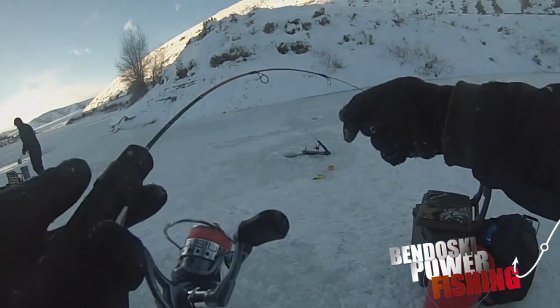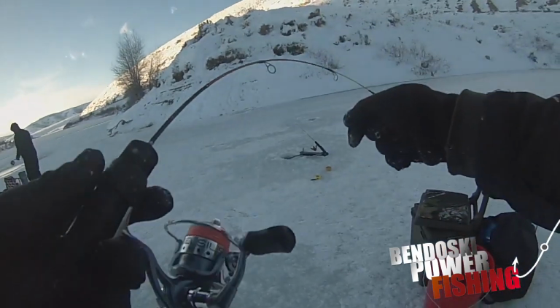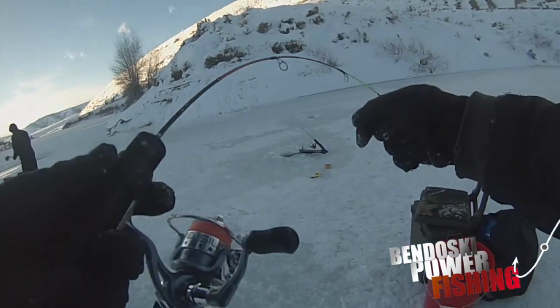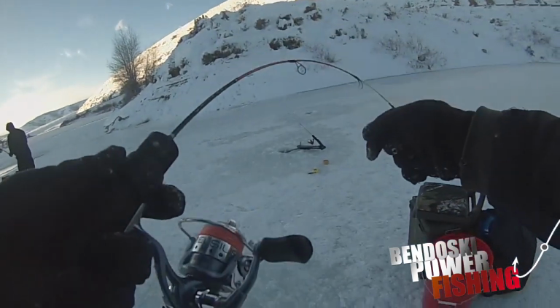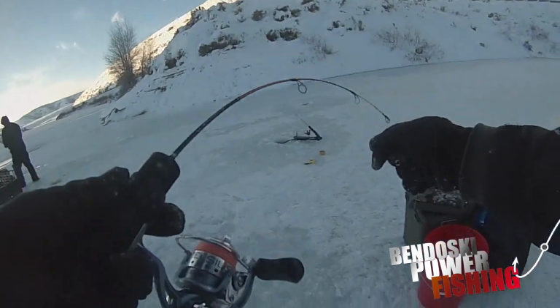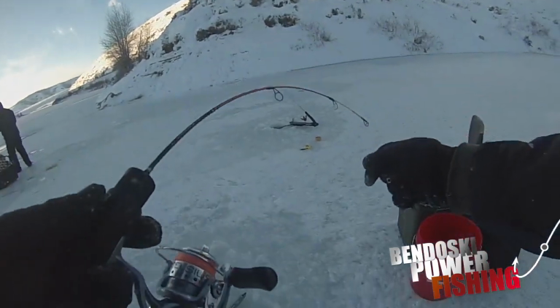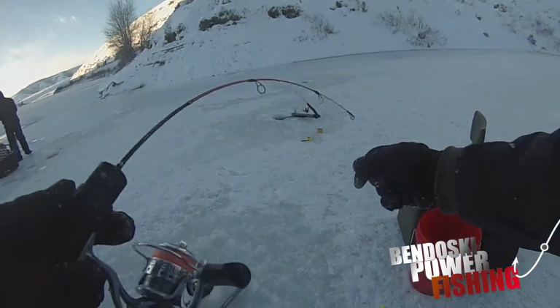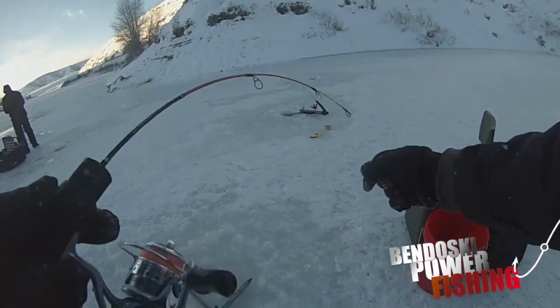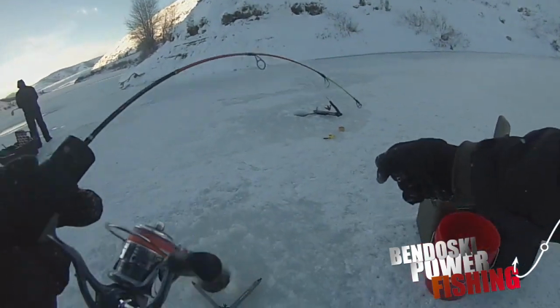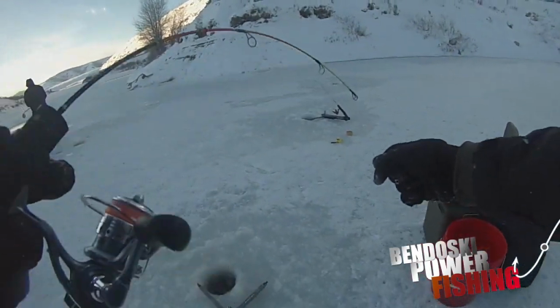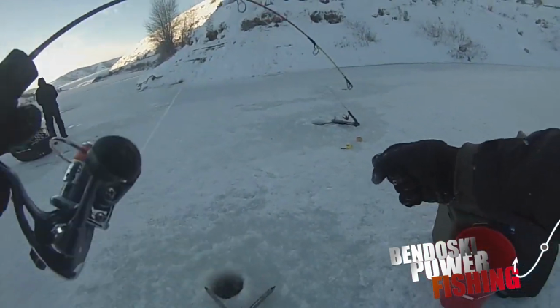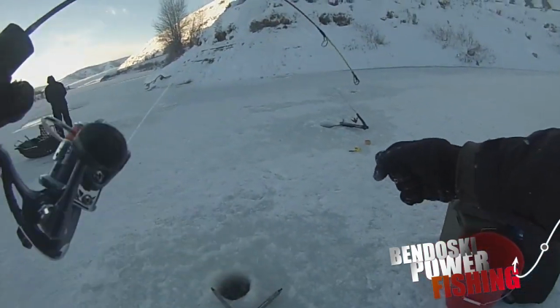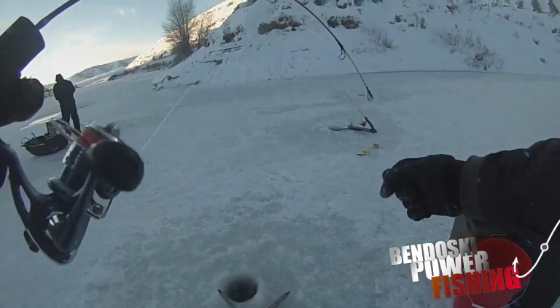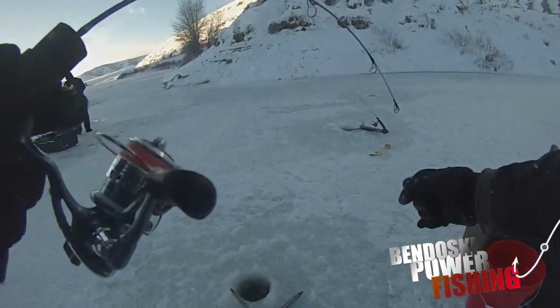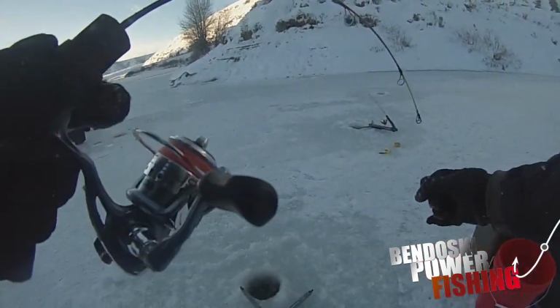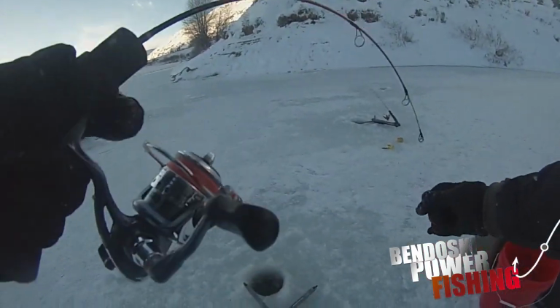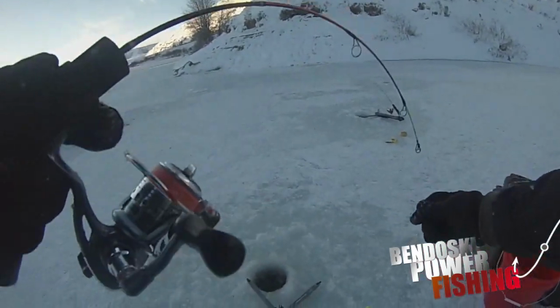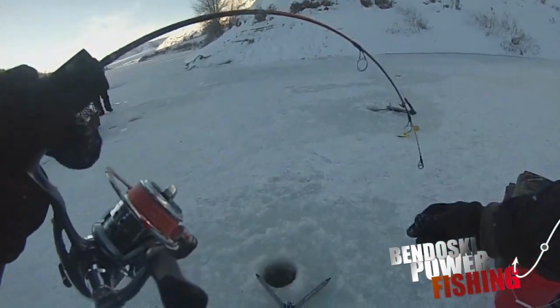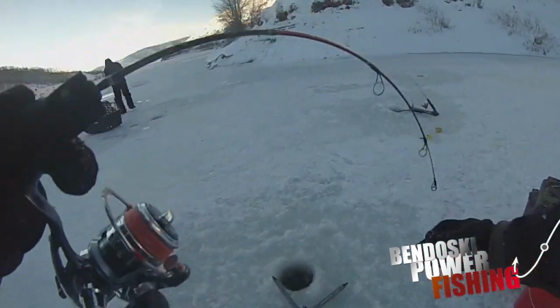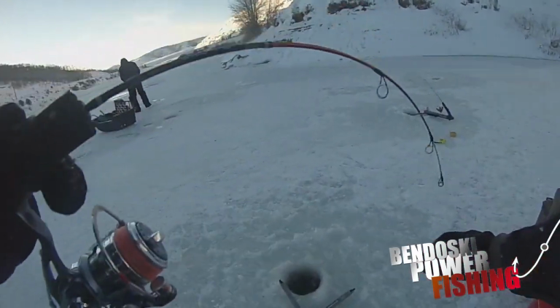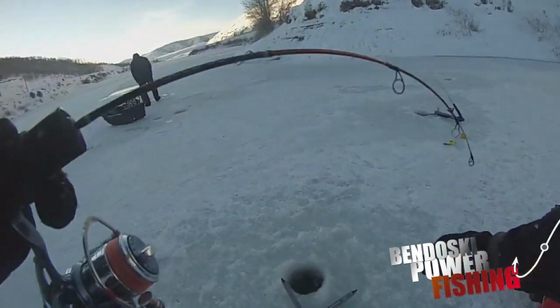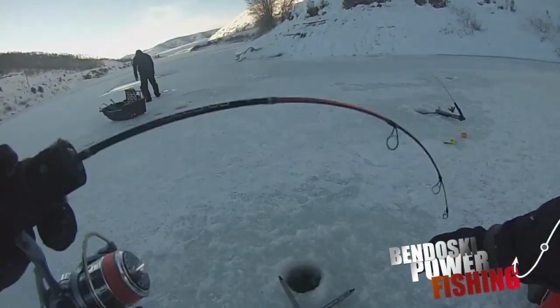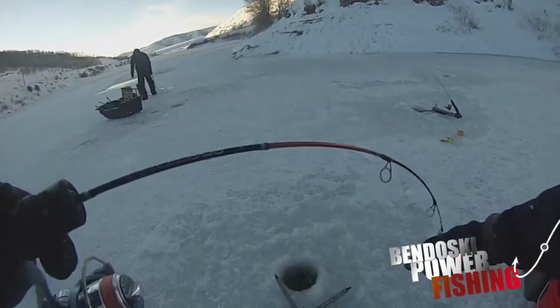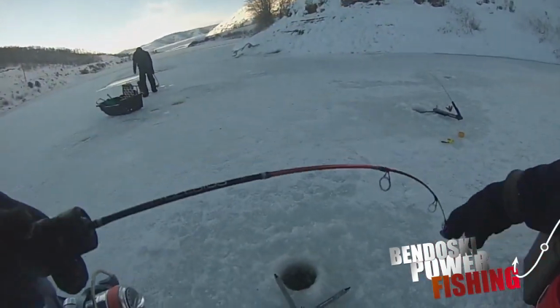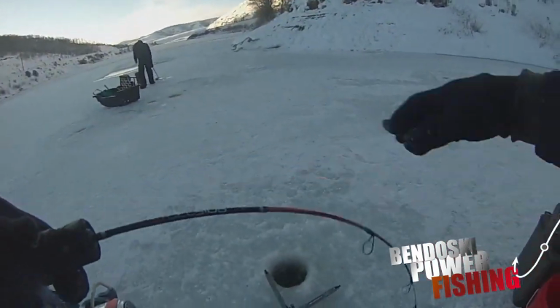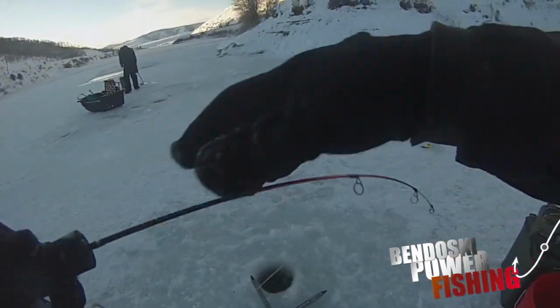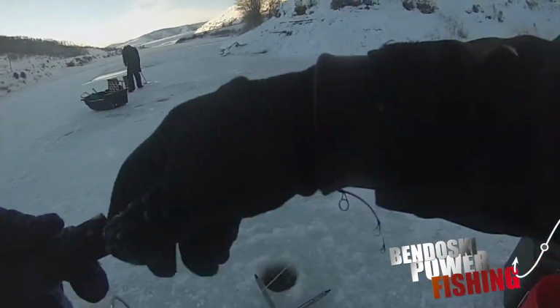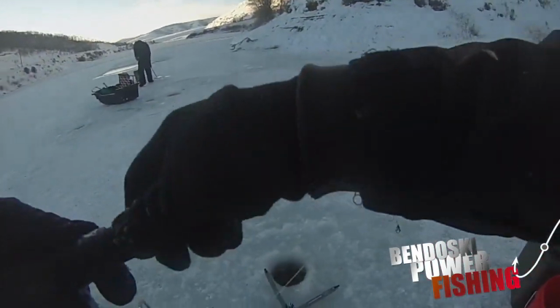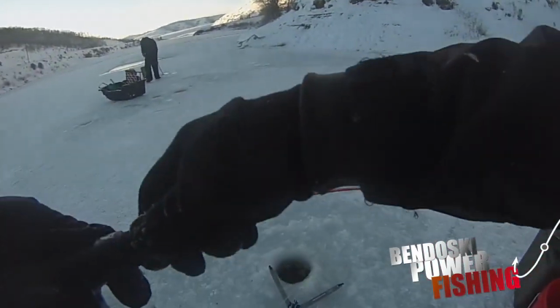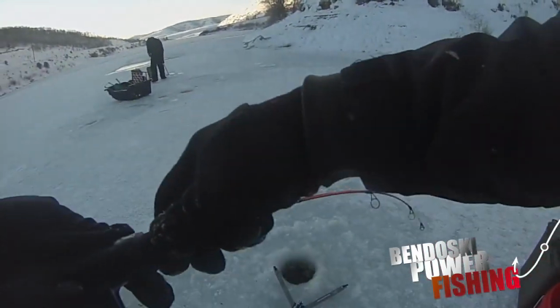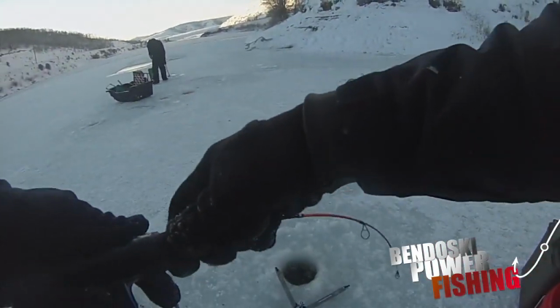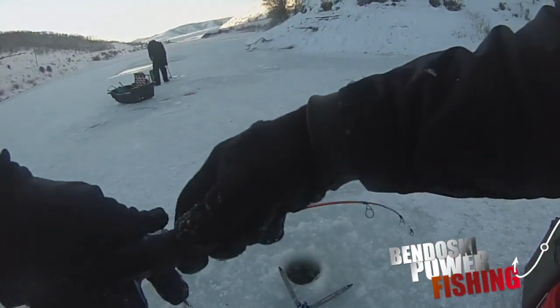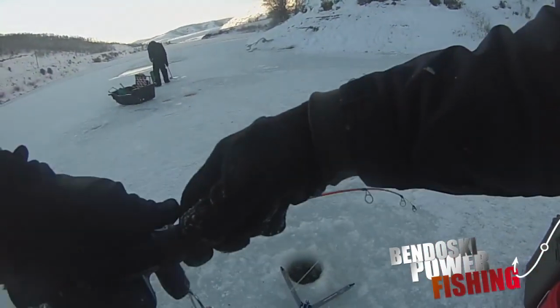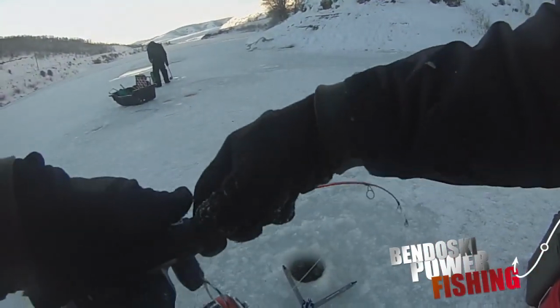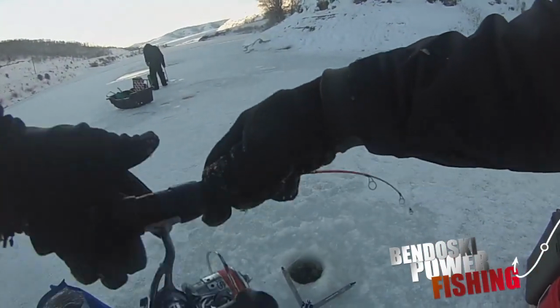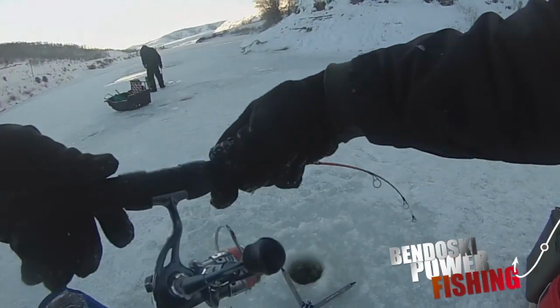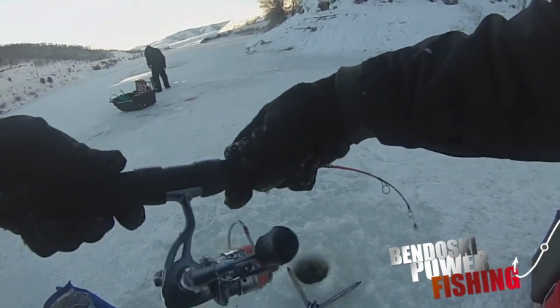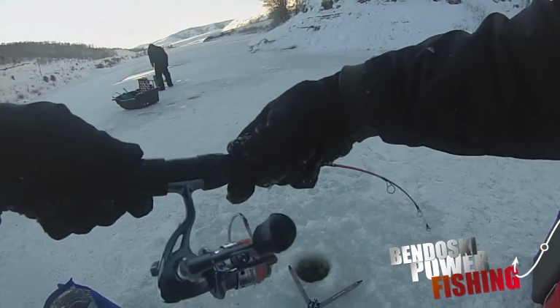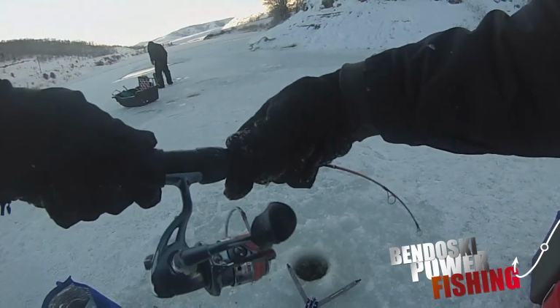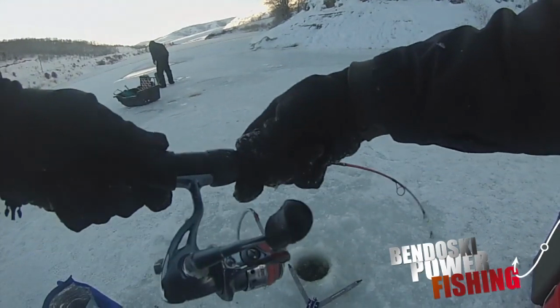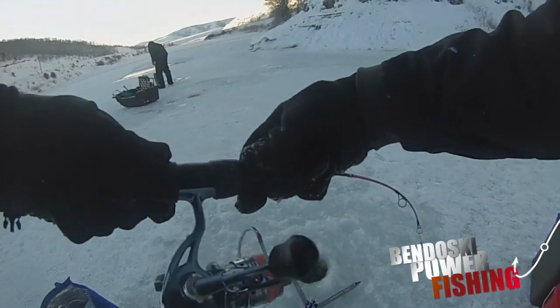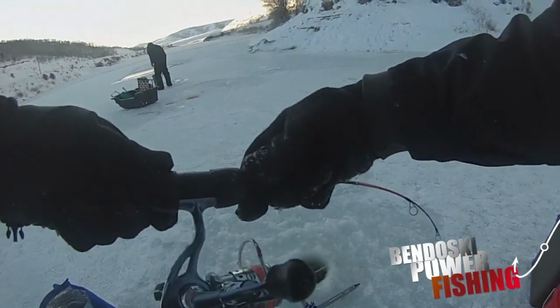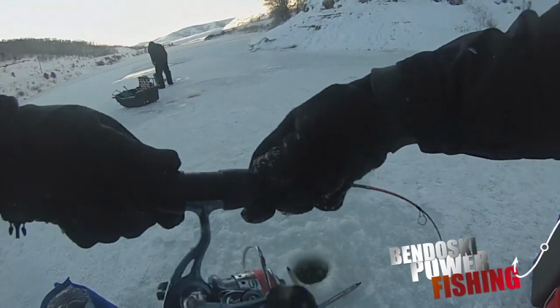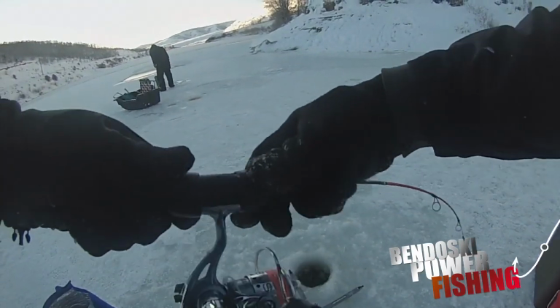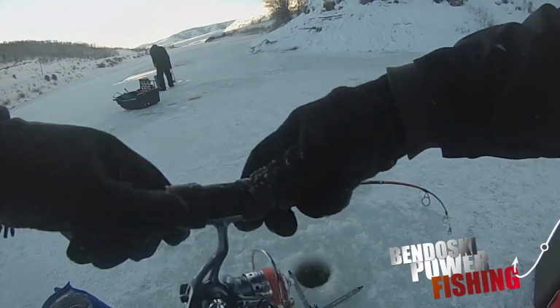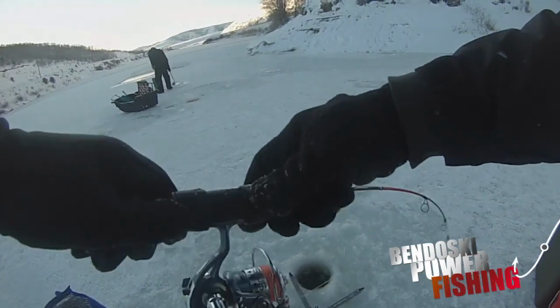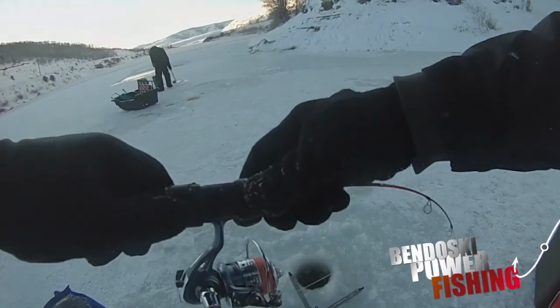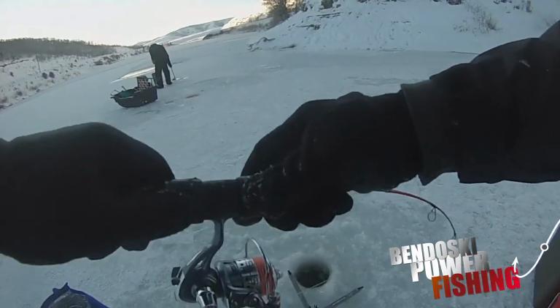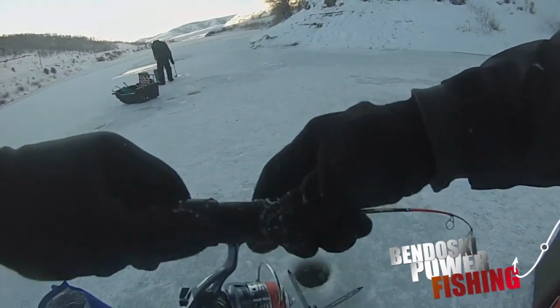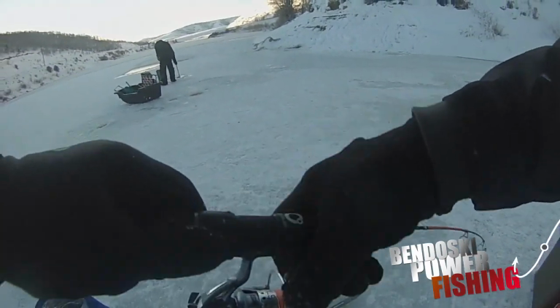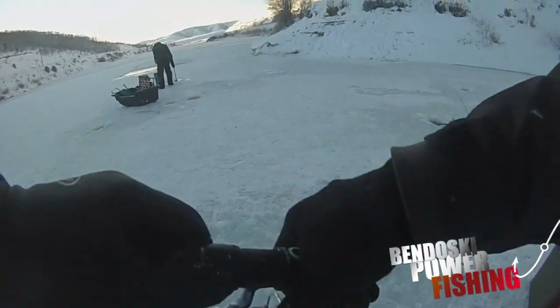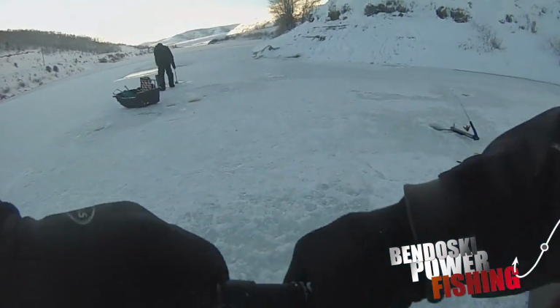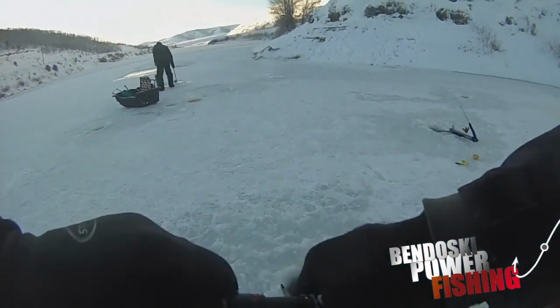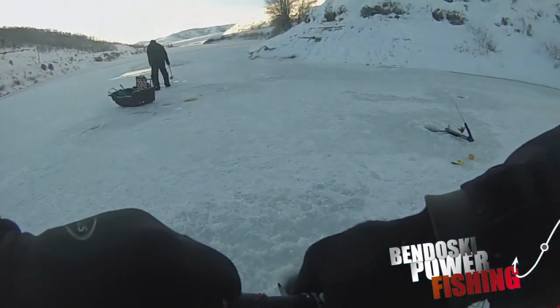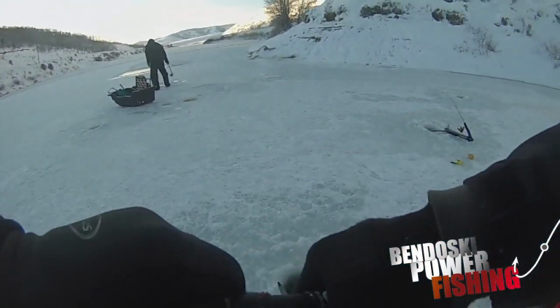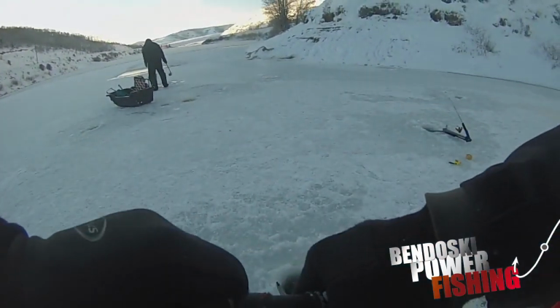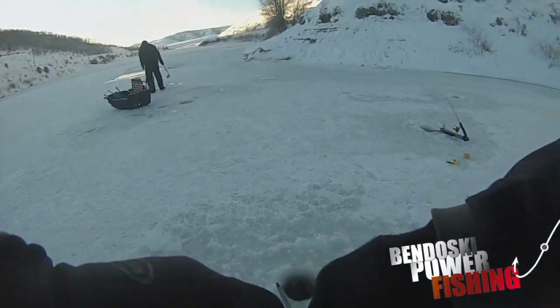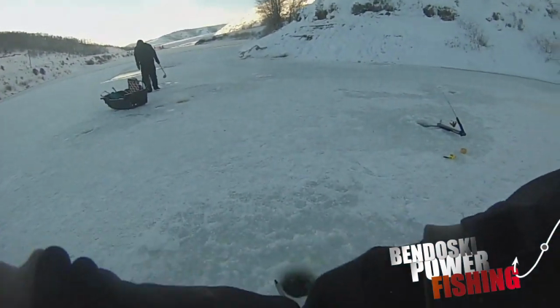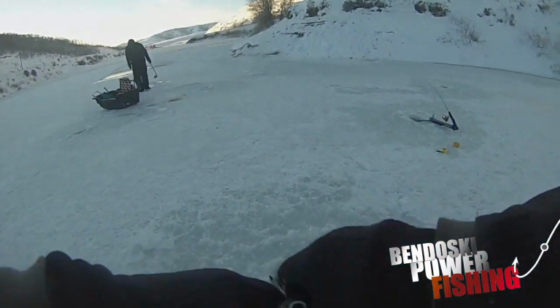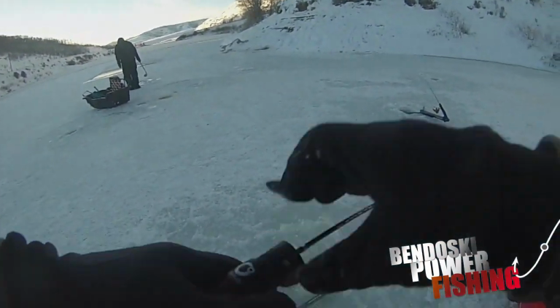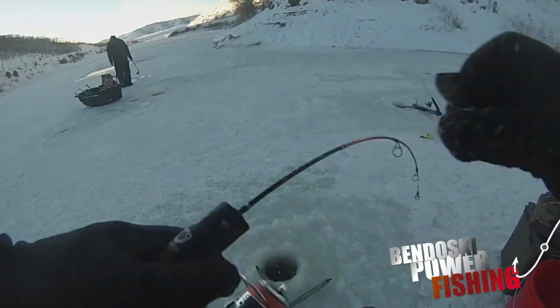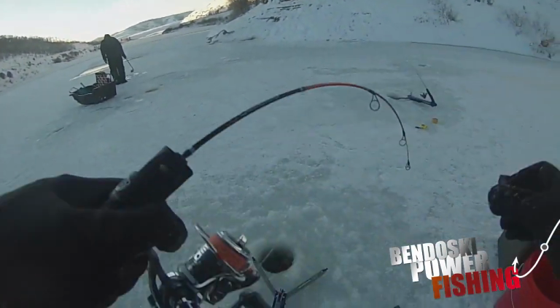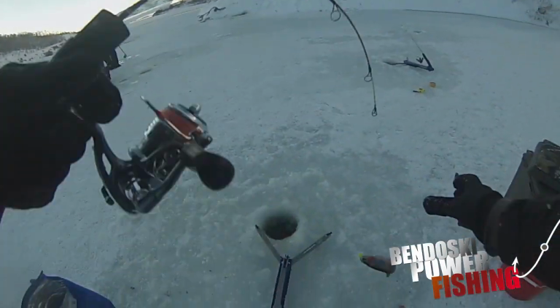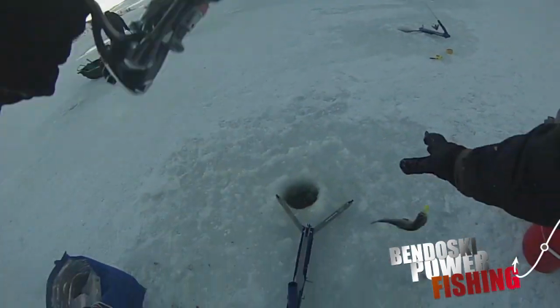I'm going to have to tape these reels - the reel almost came off. This is crazy!